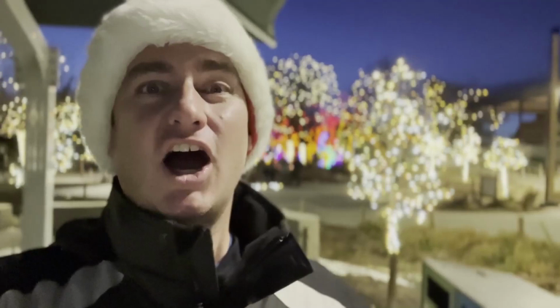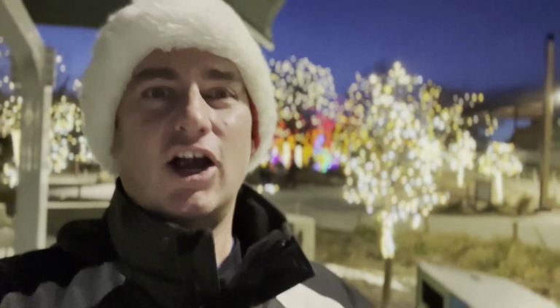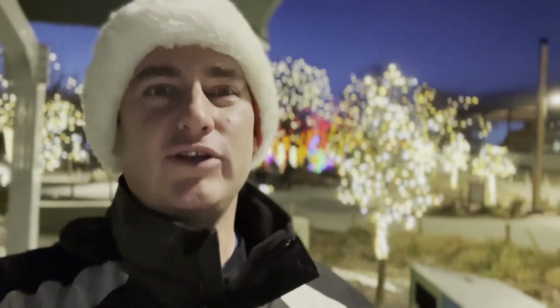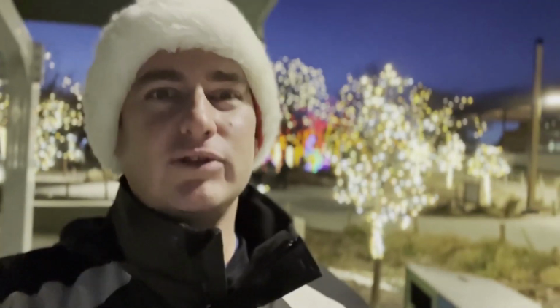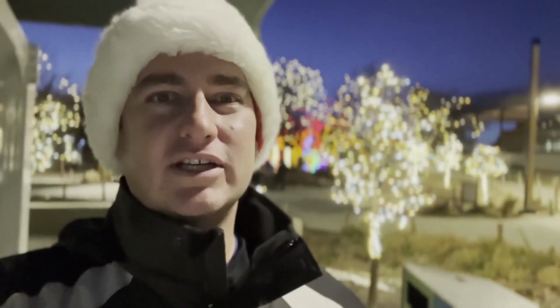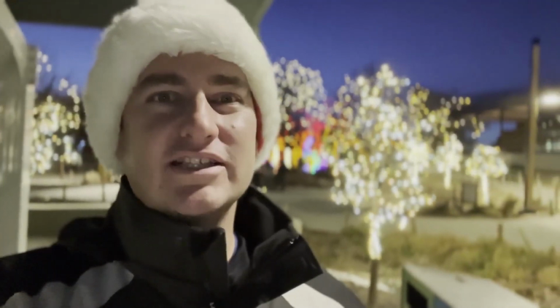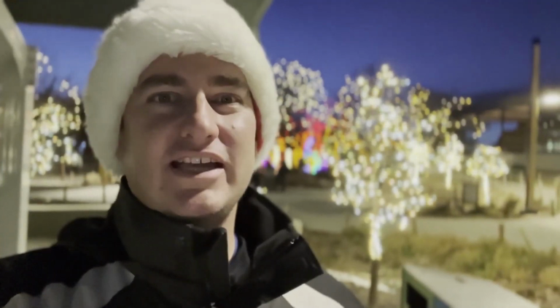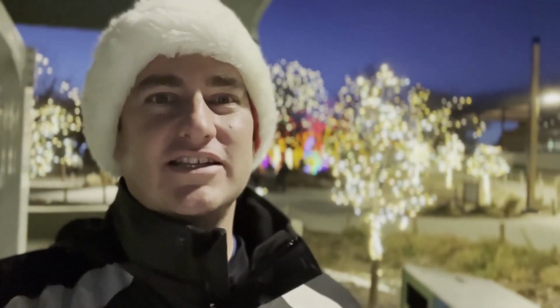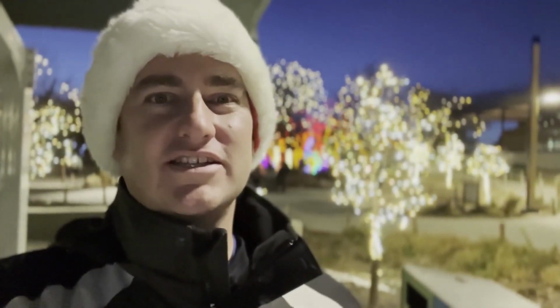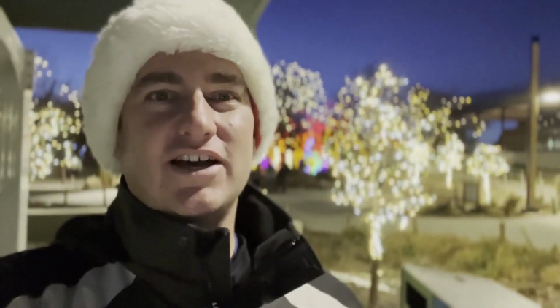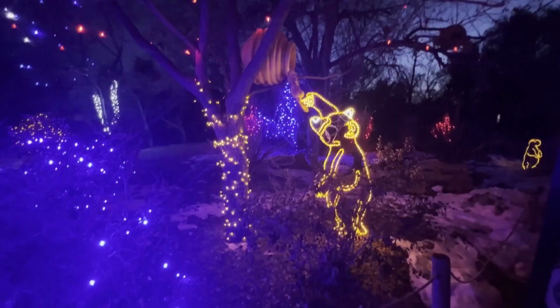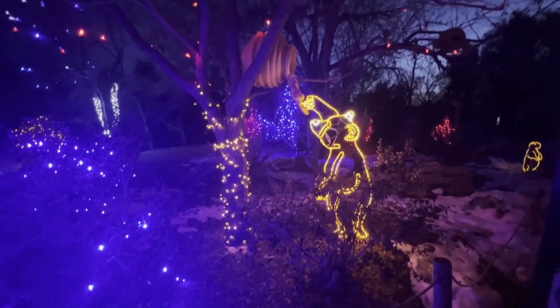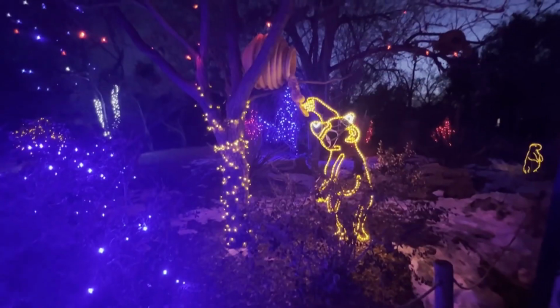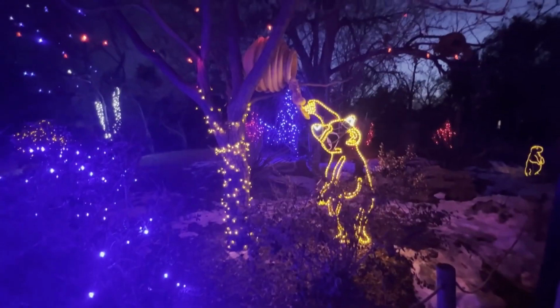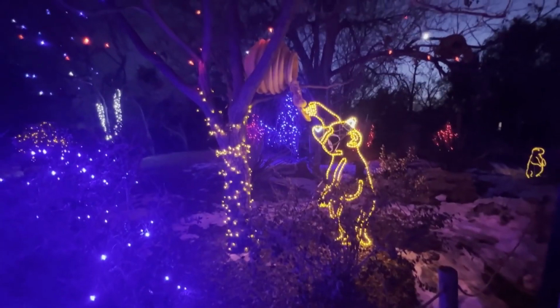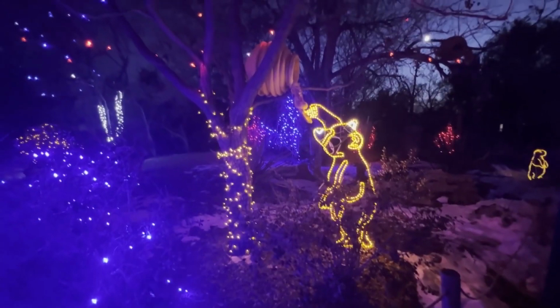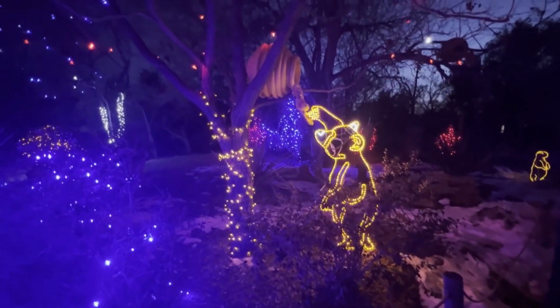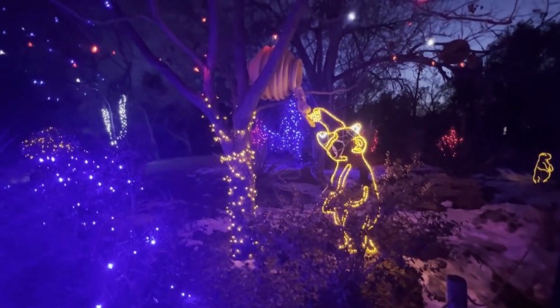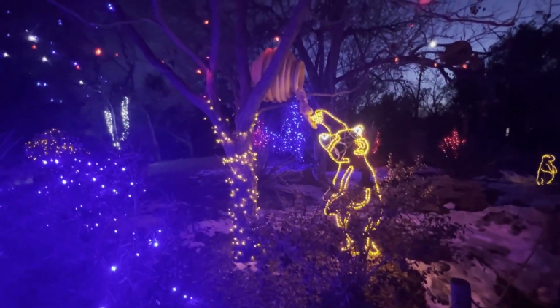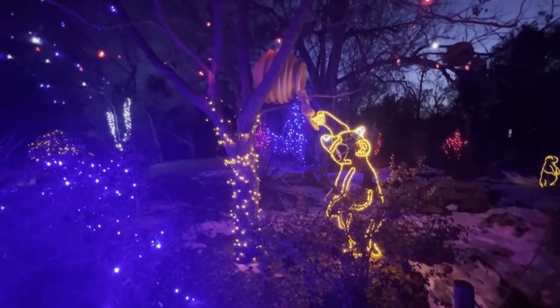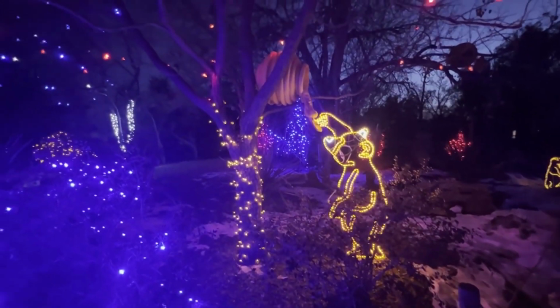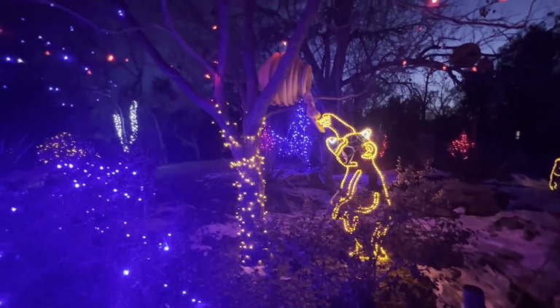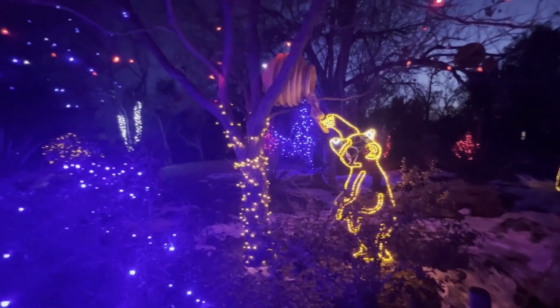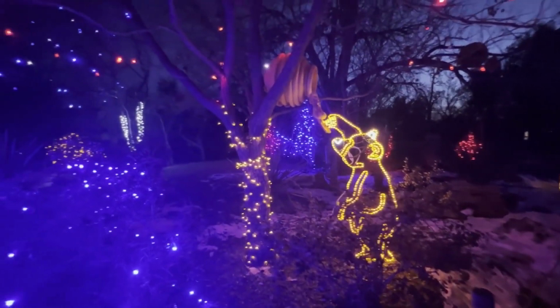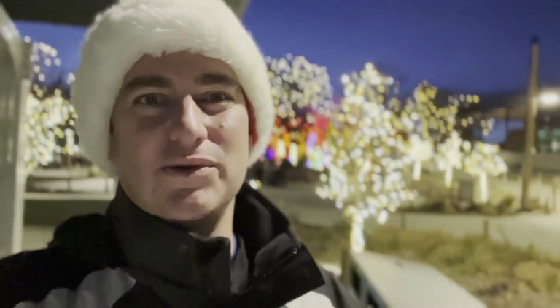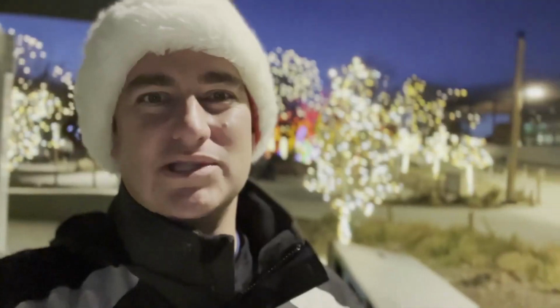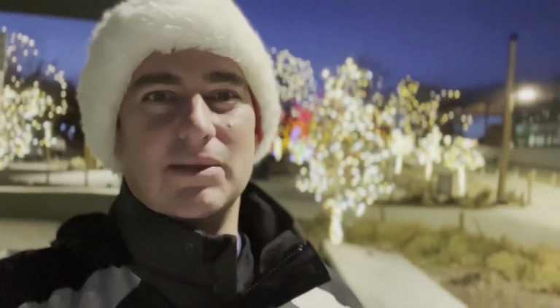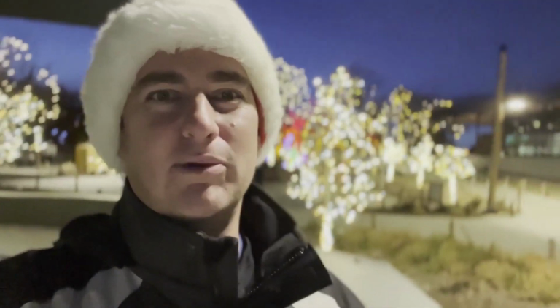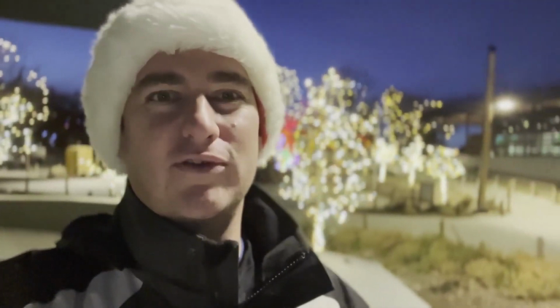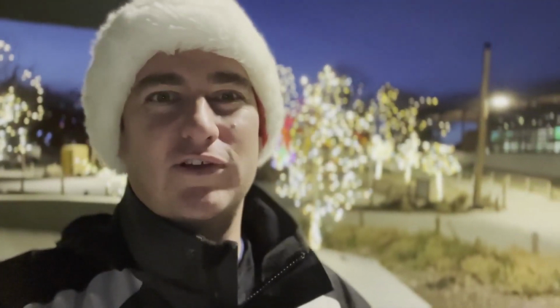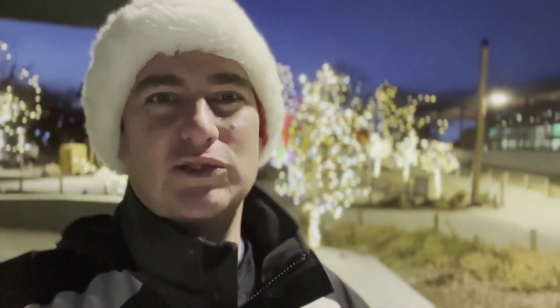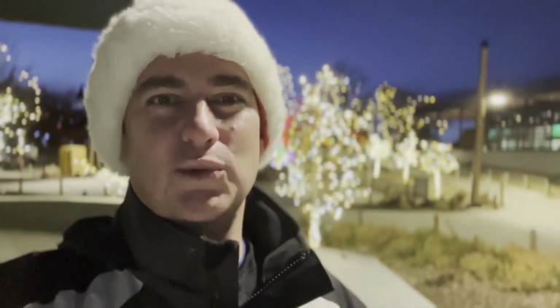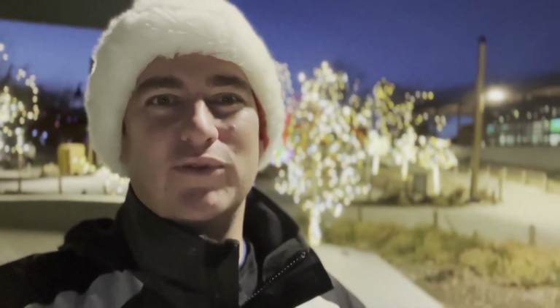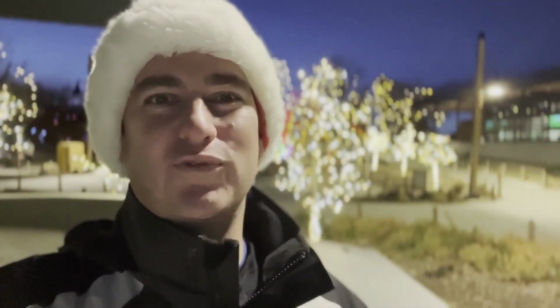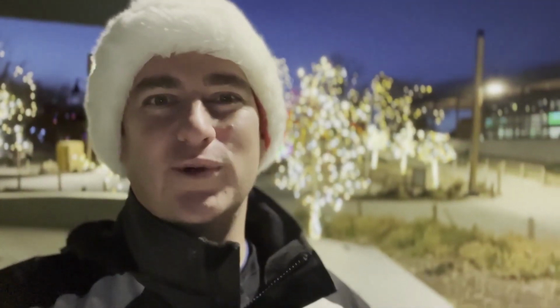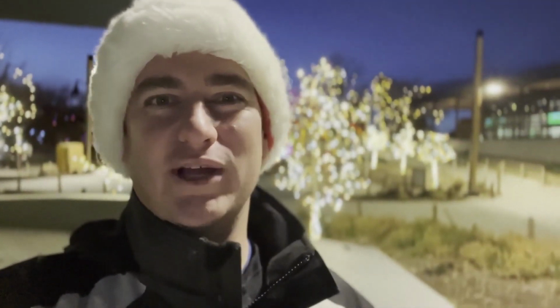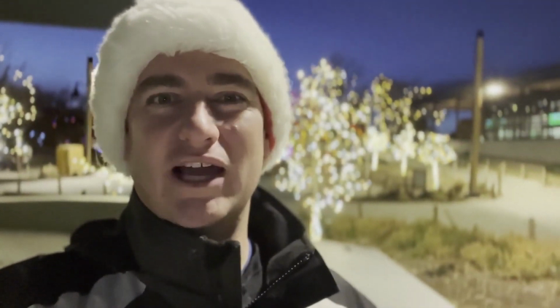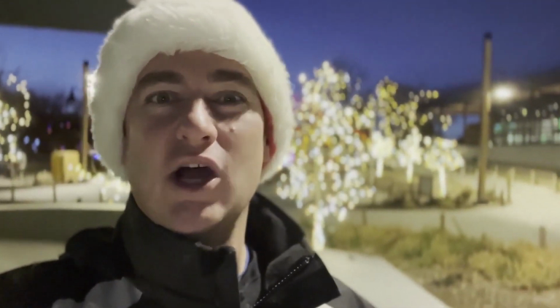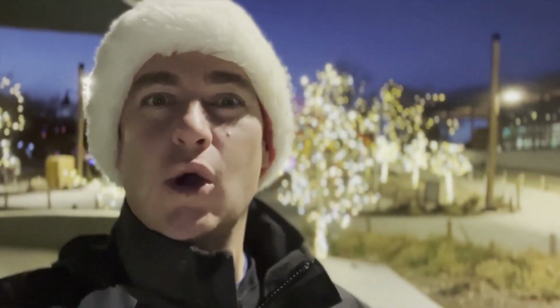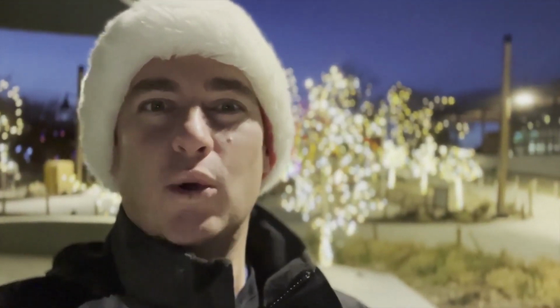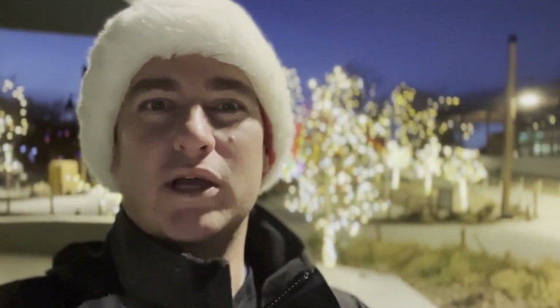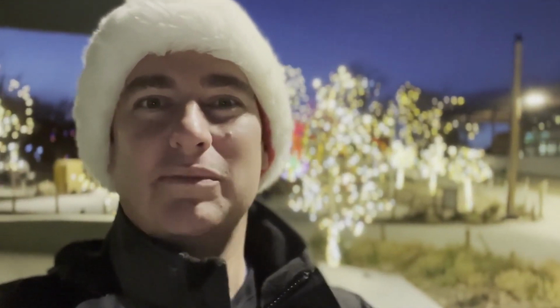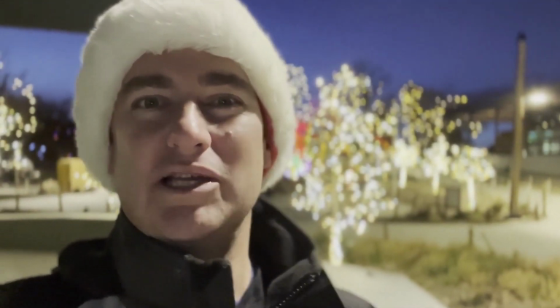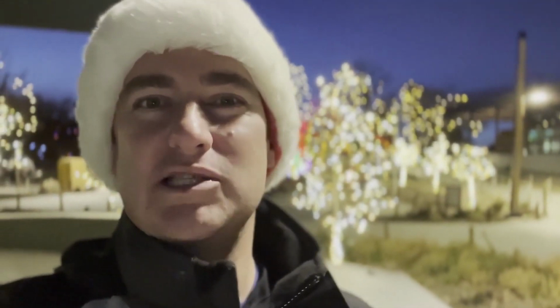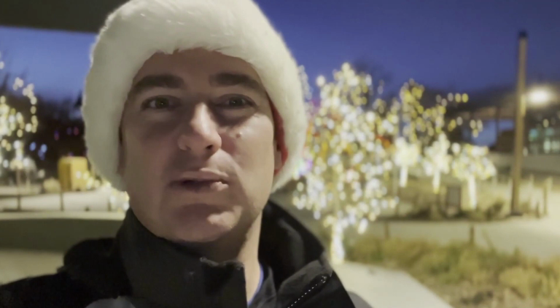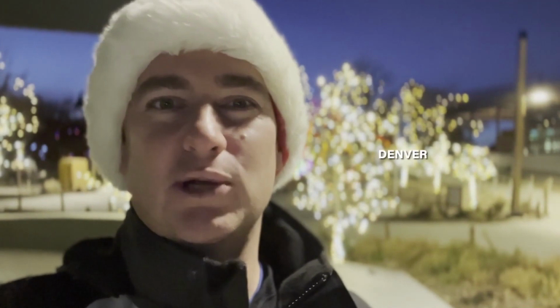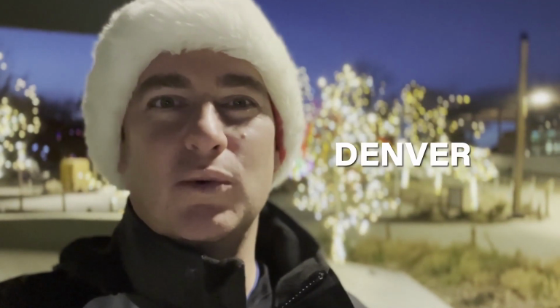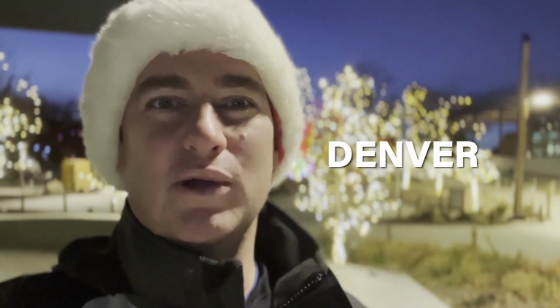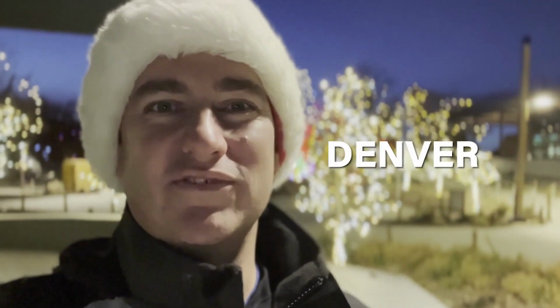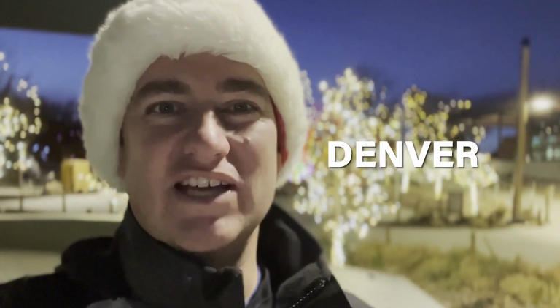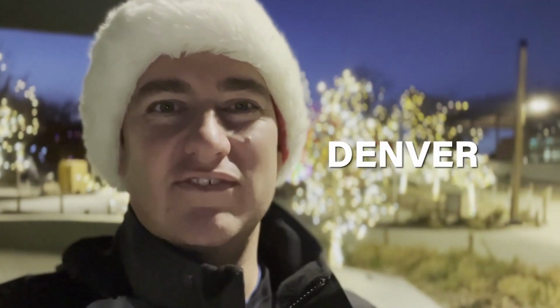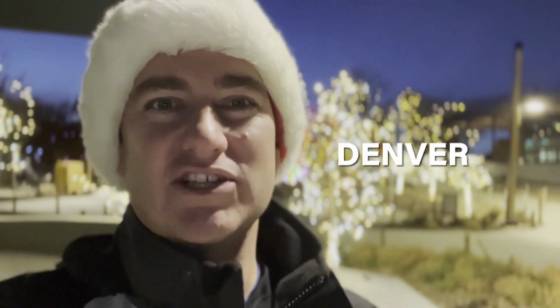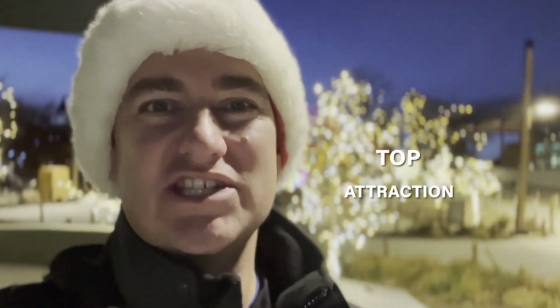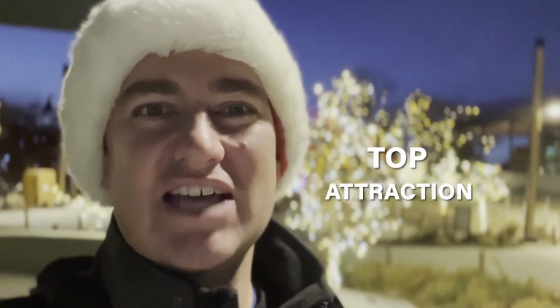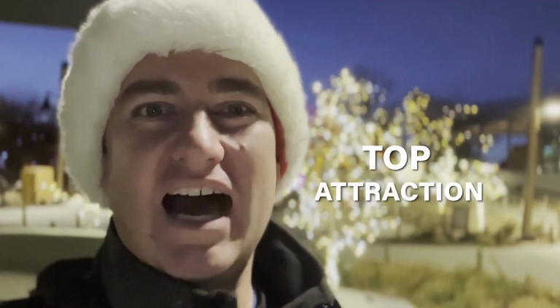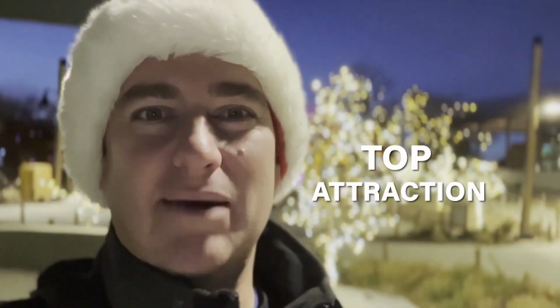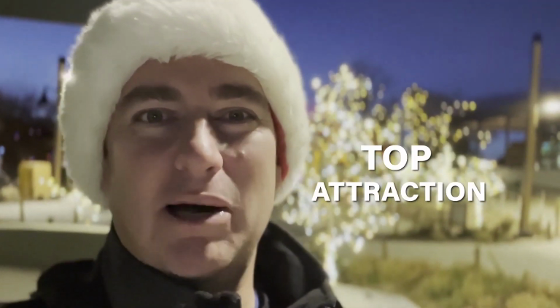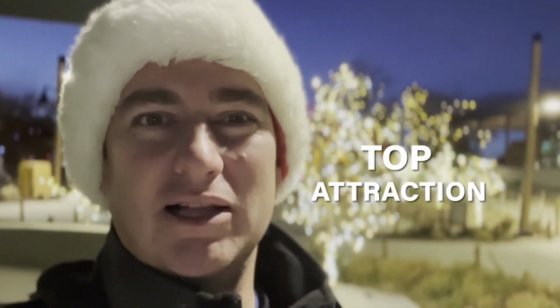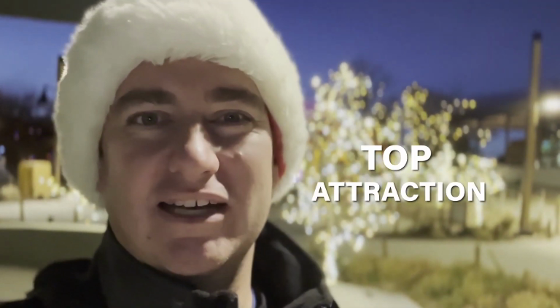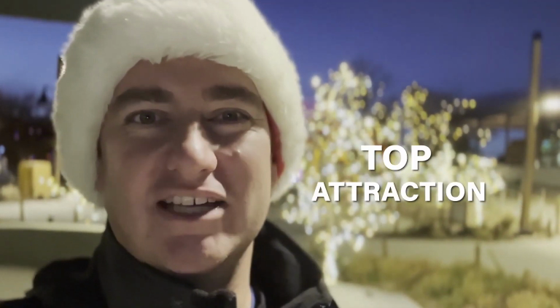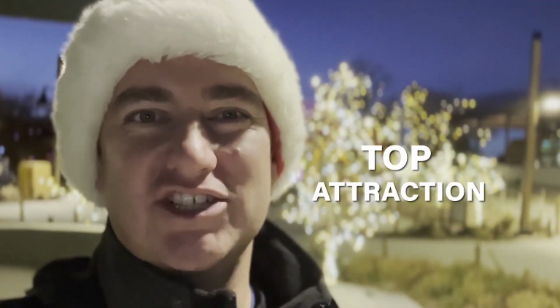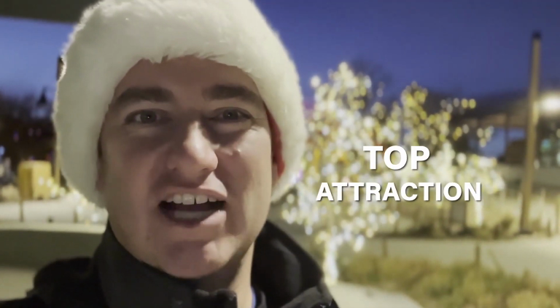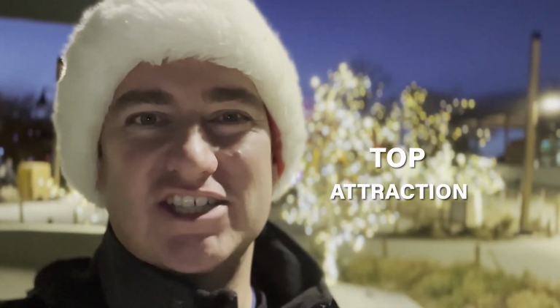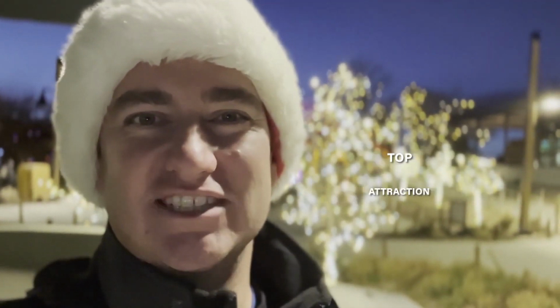Are you looking to get into the holiday spirit? Well, this video is the perfect one for you. We're going to be exploring one of Denver's top holiday attractions.